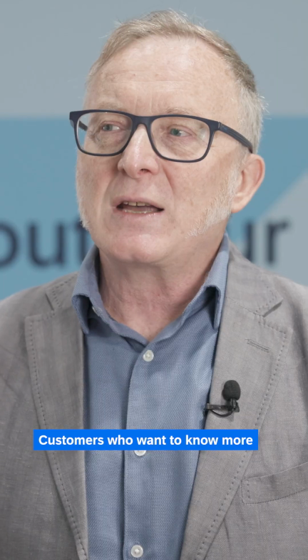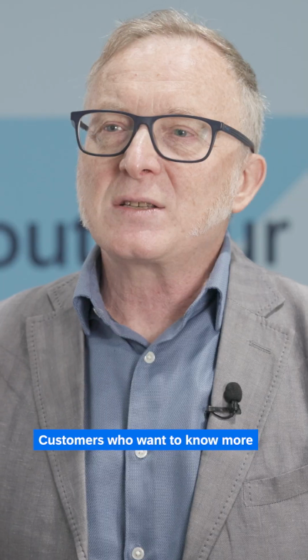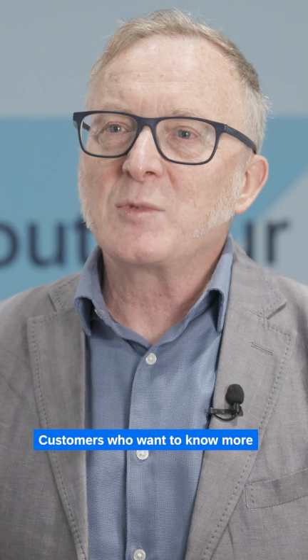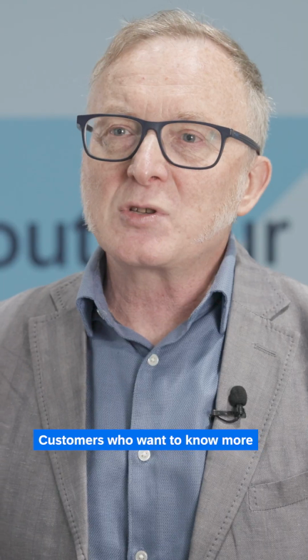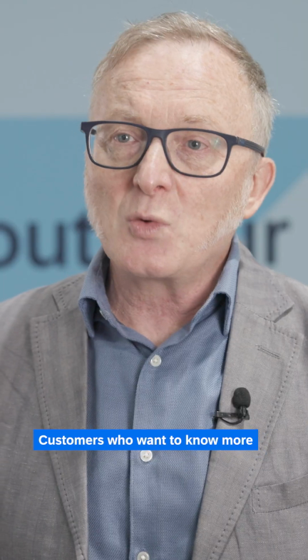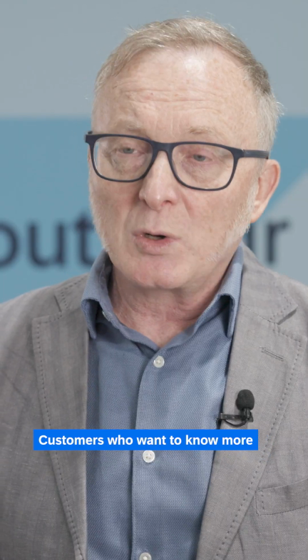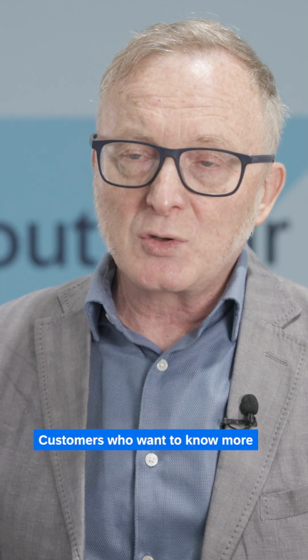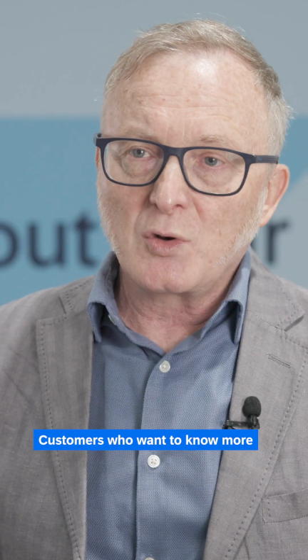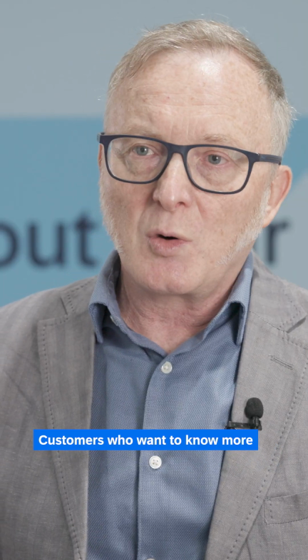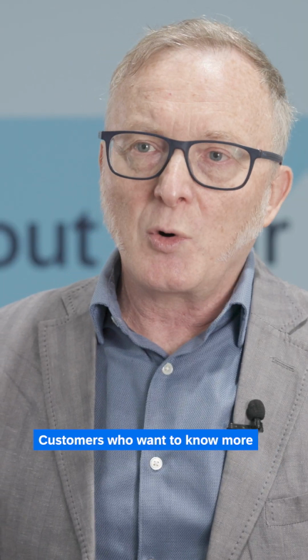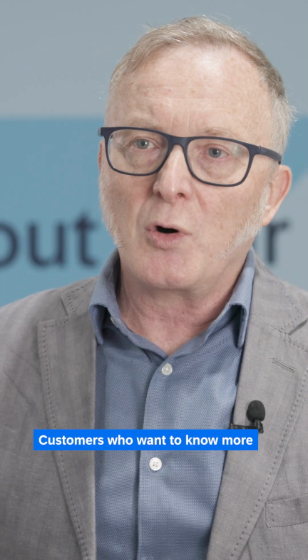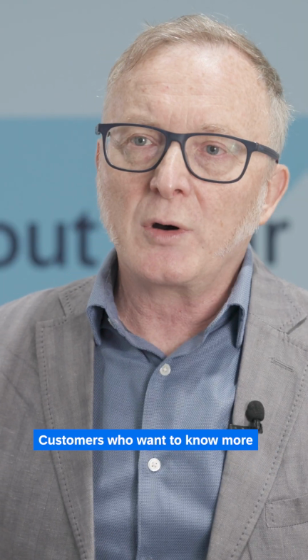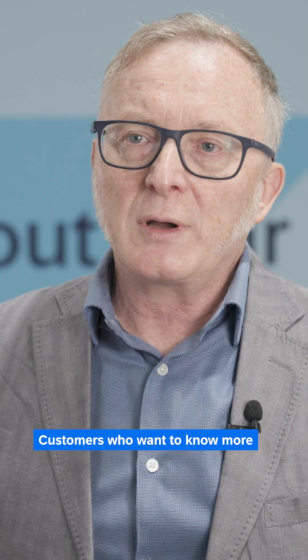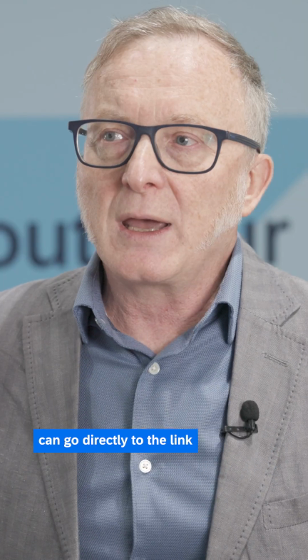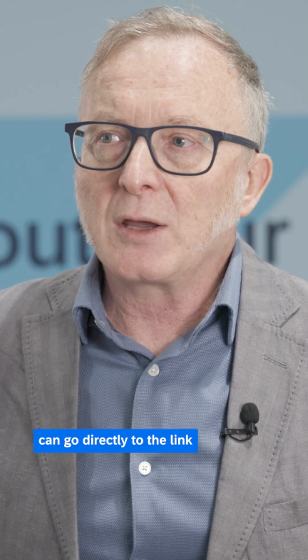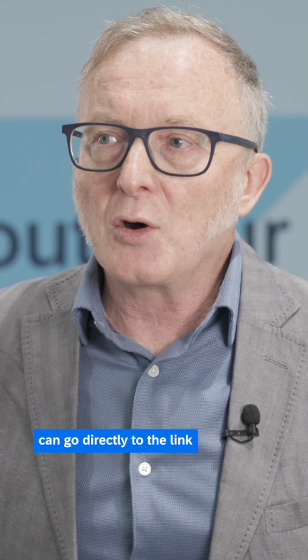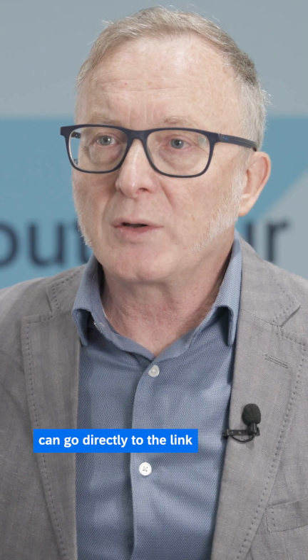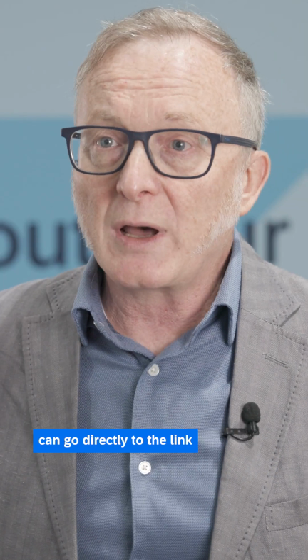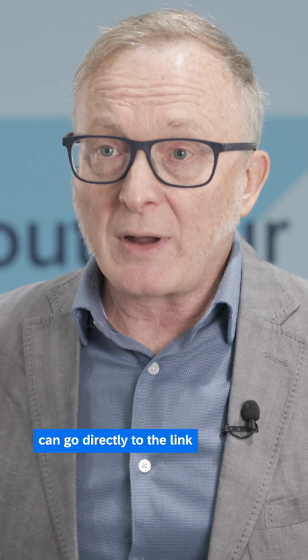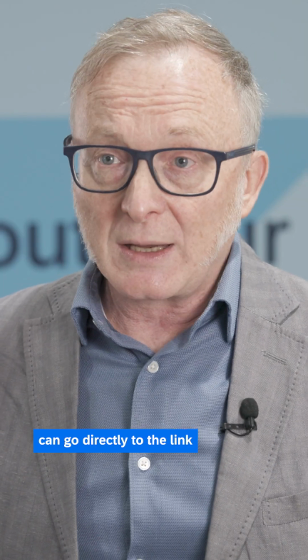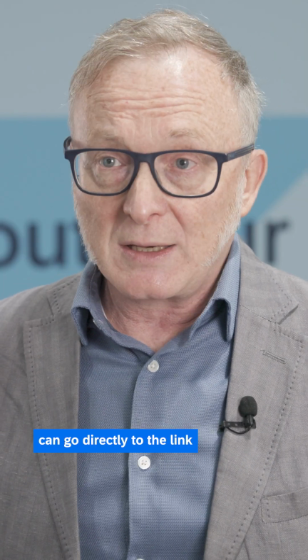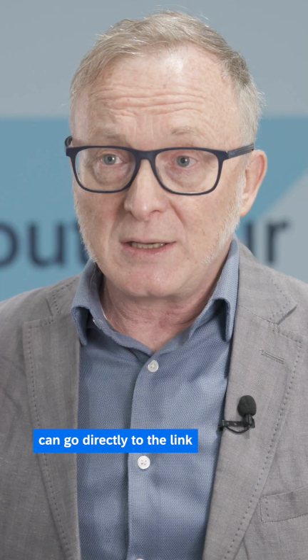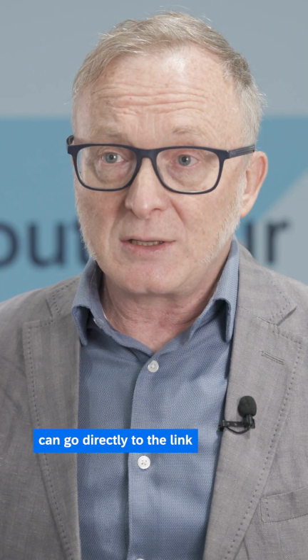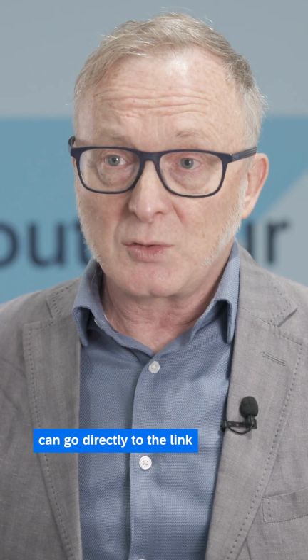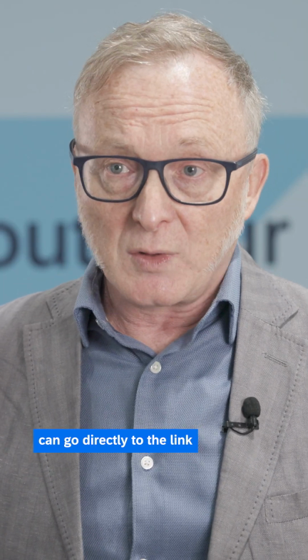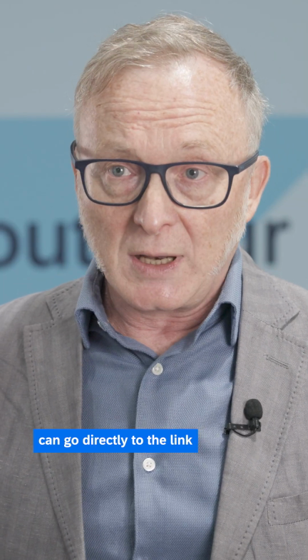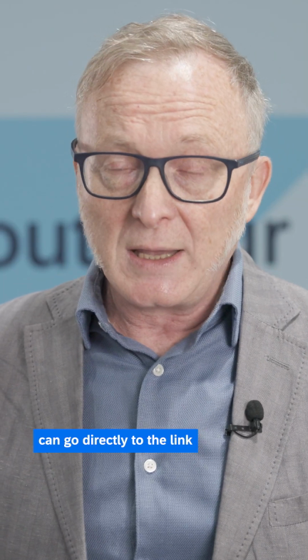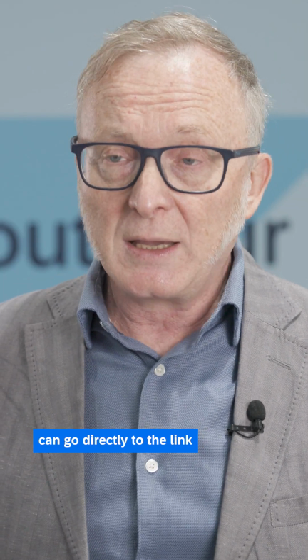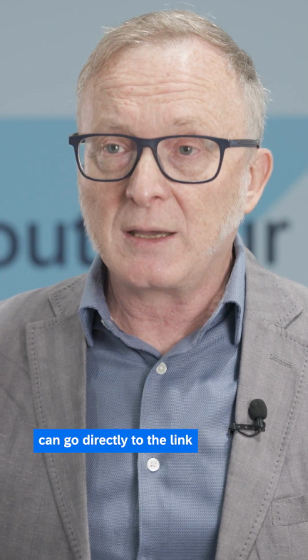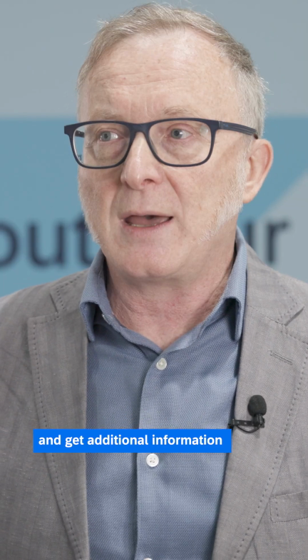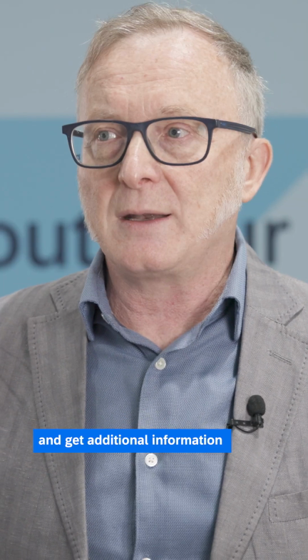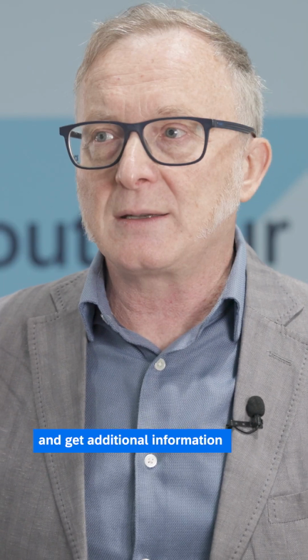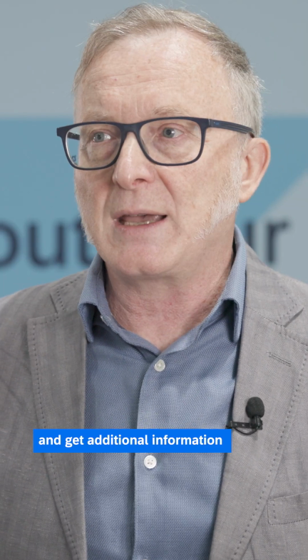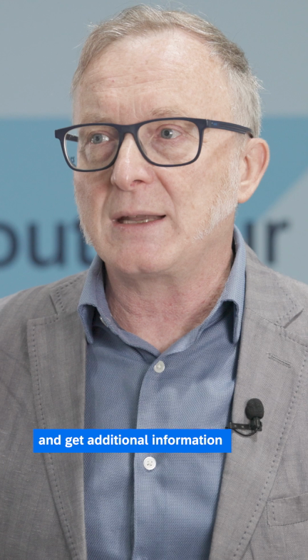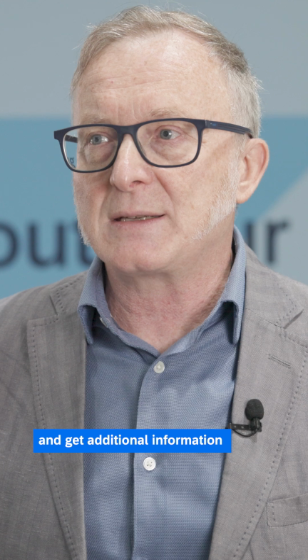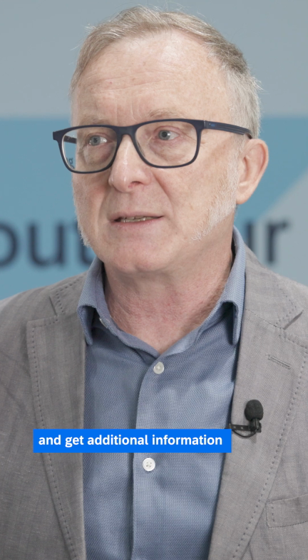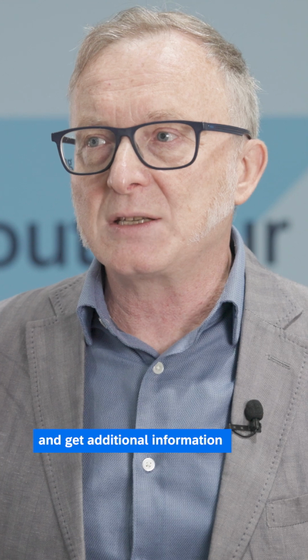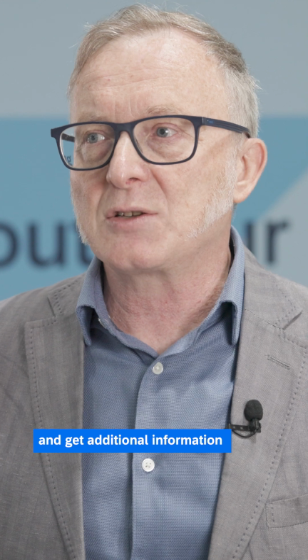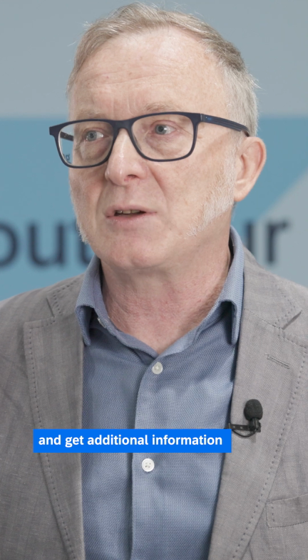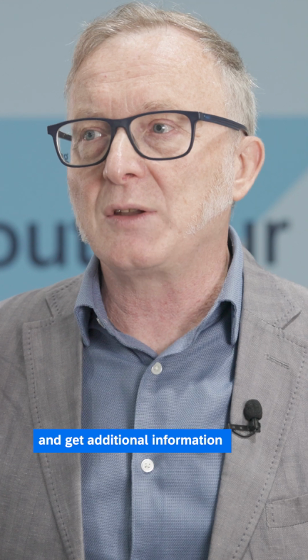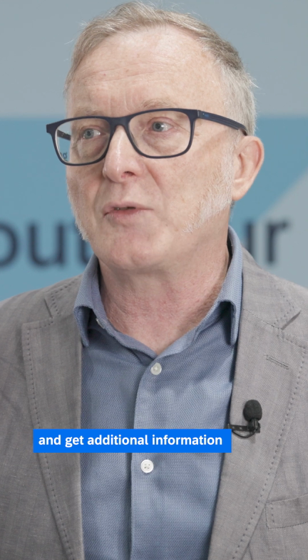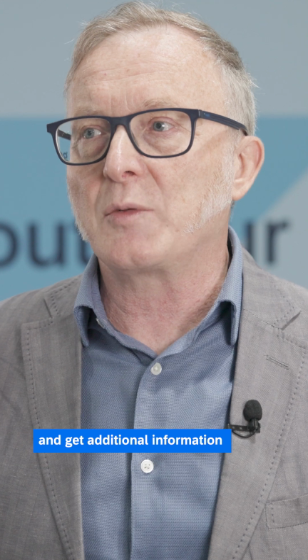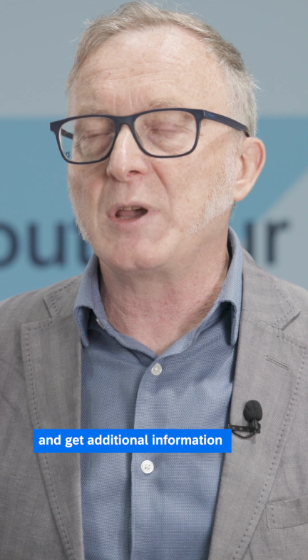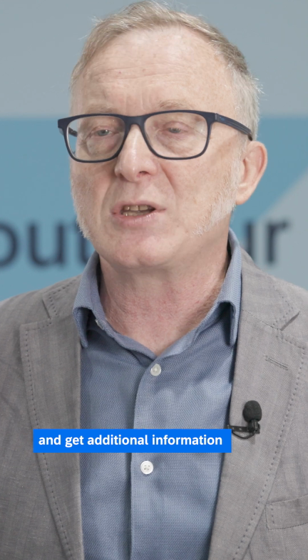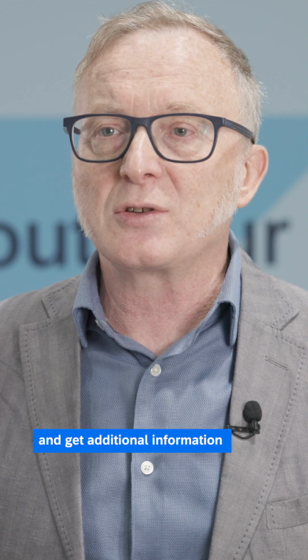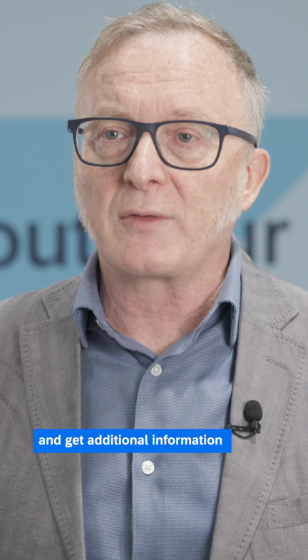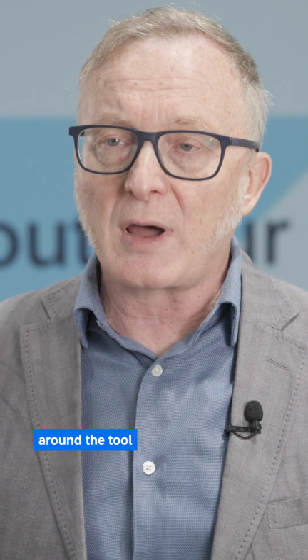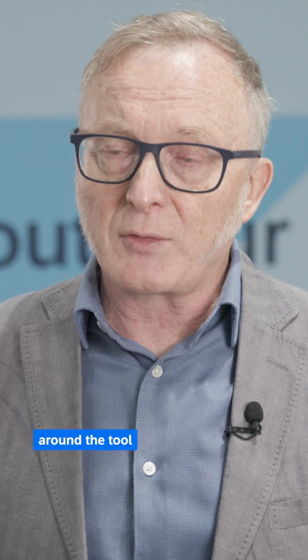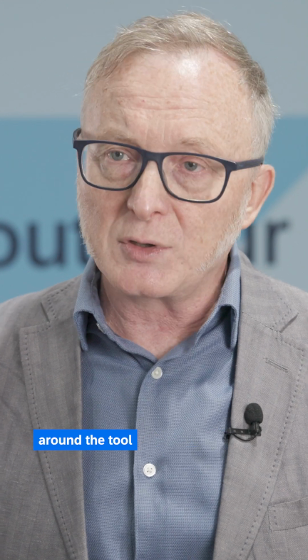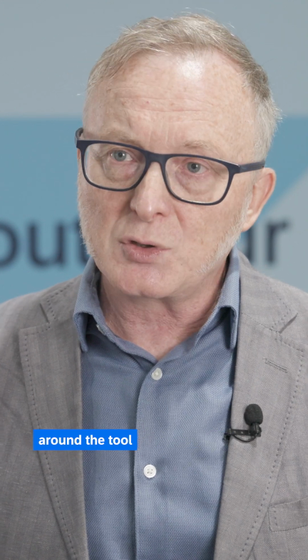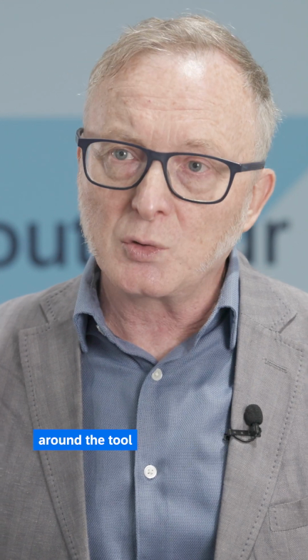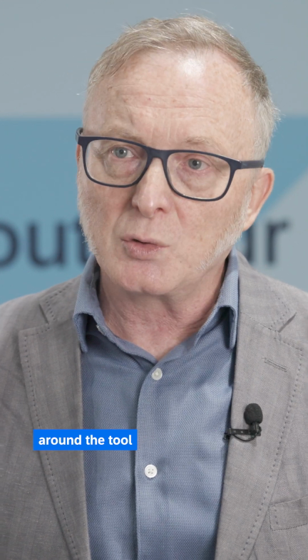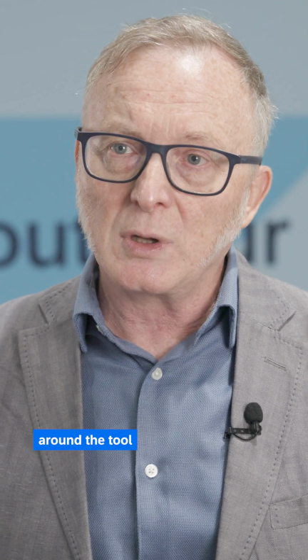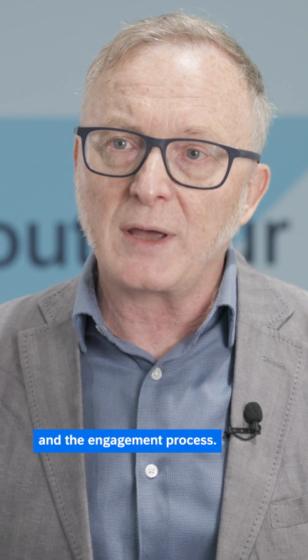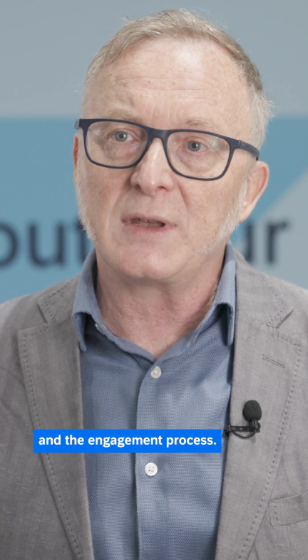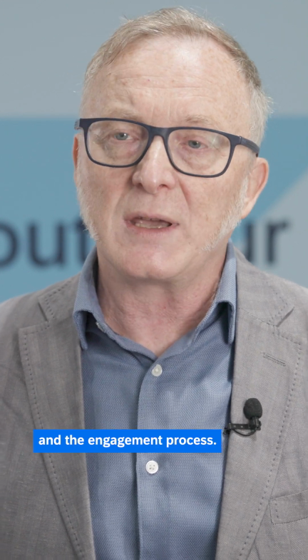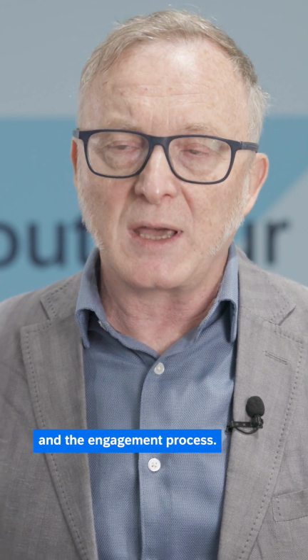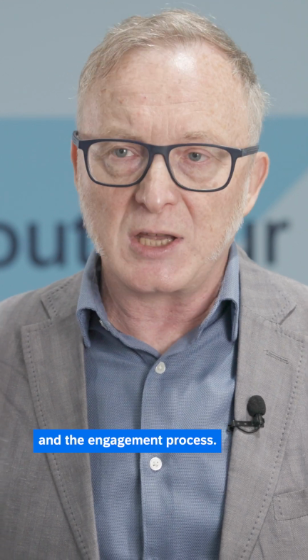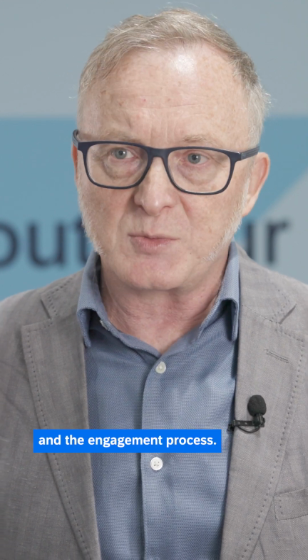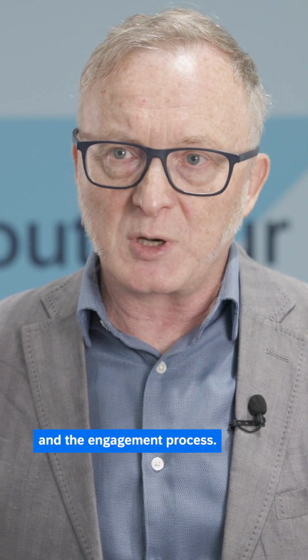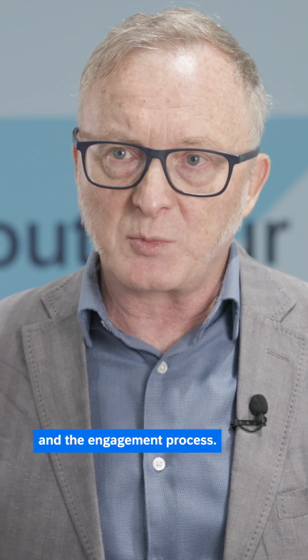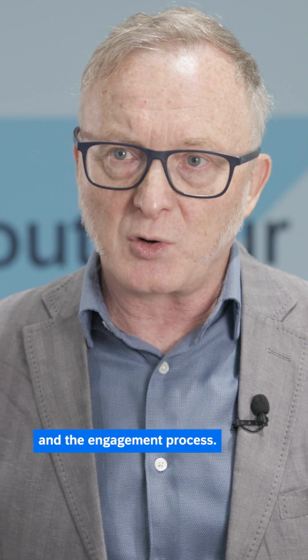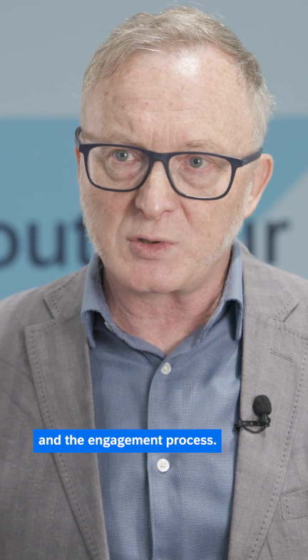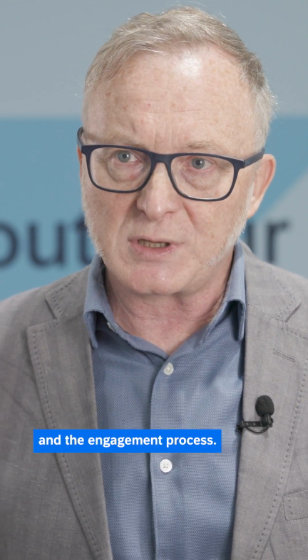Customers who want to know more can go directly to the link and get additional information around the tool and the engagement process.